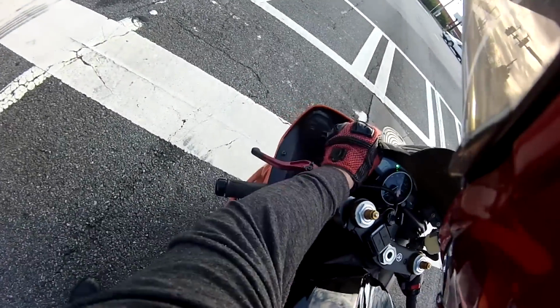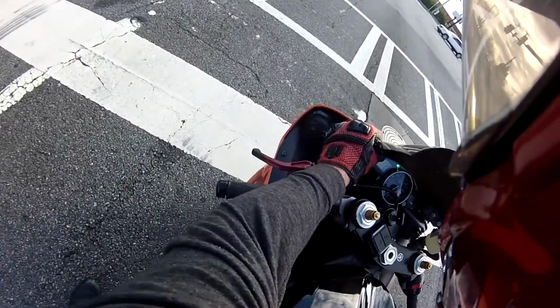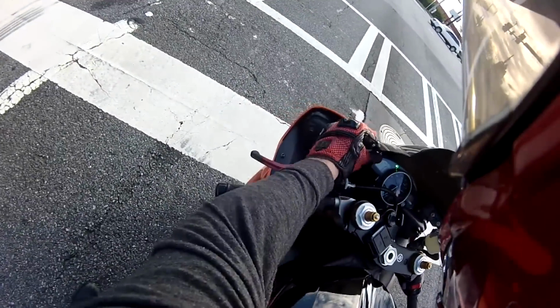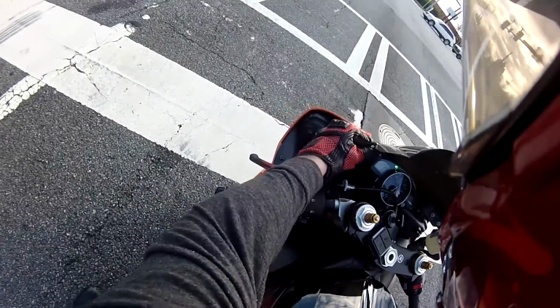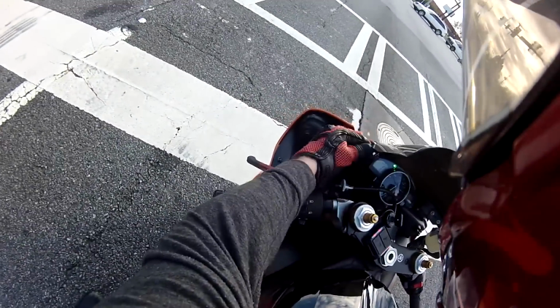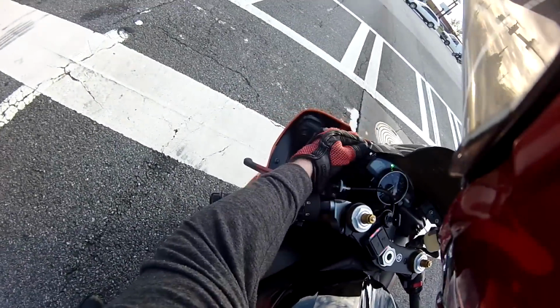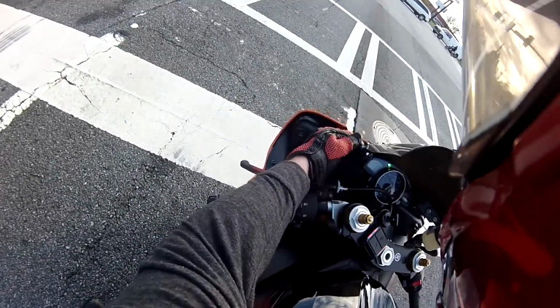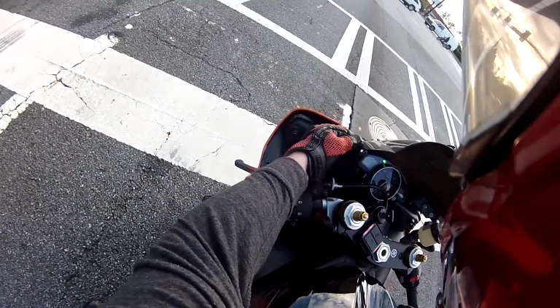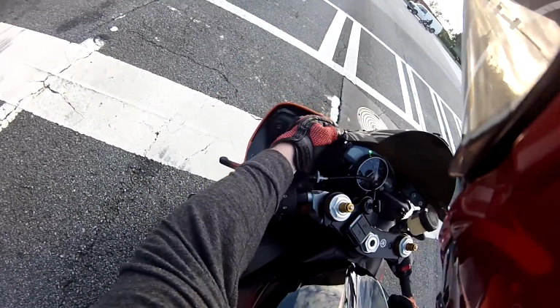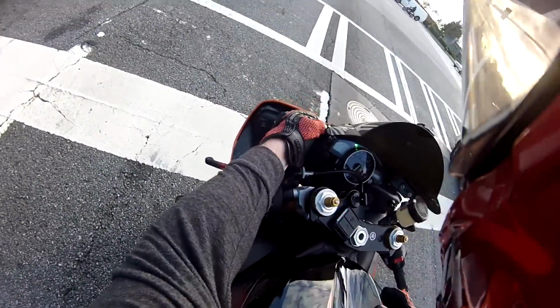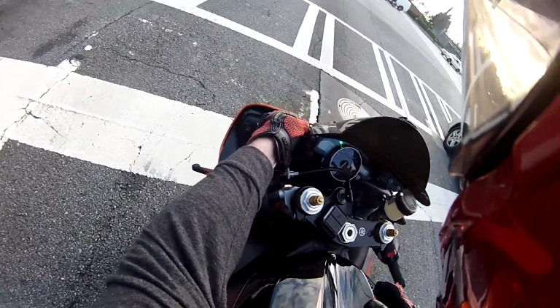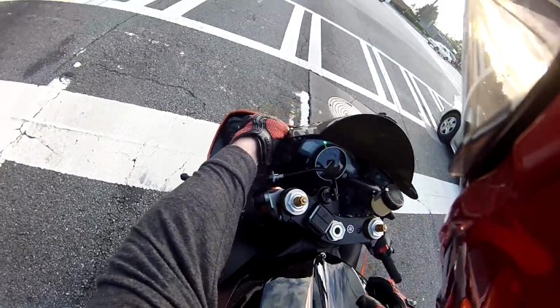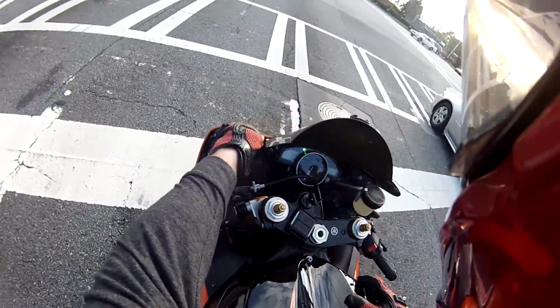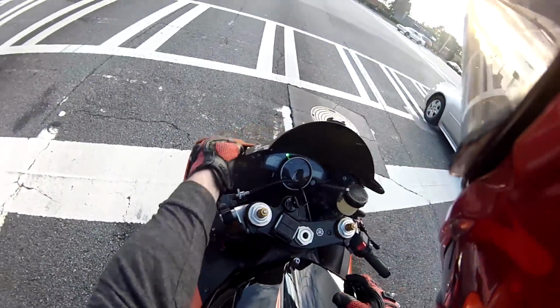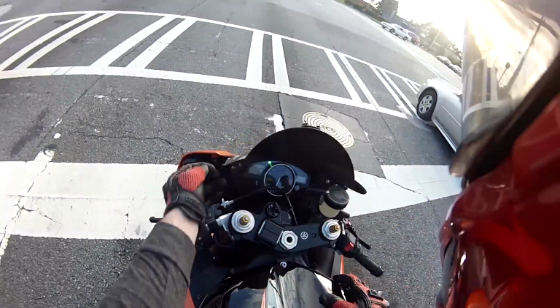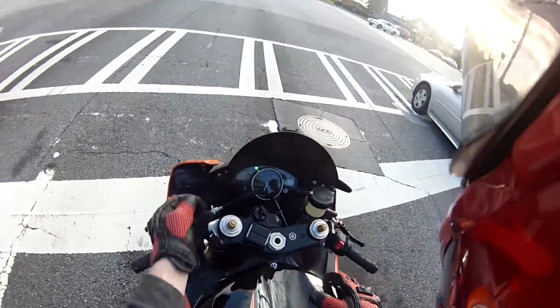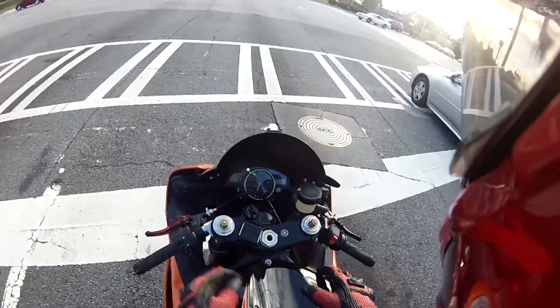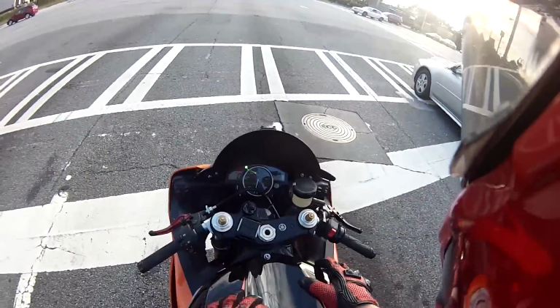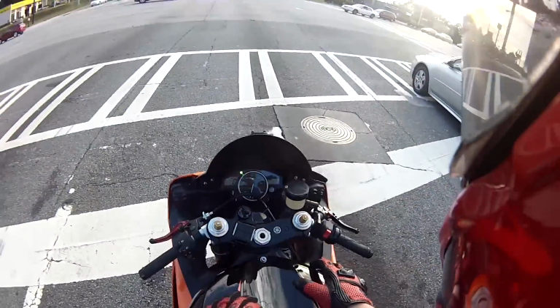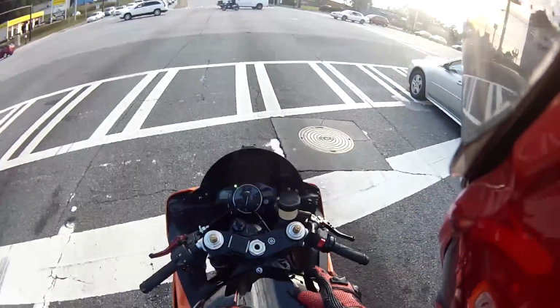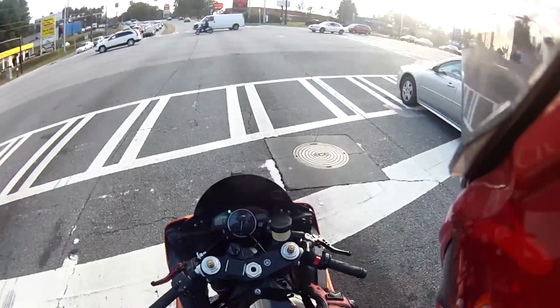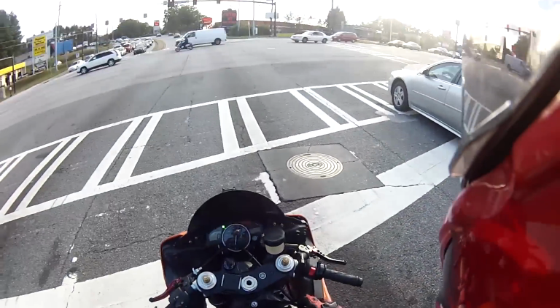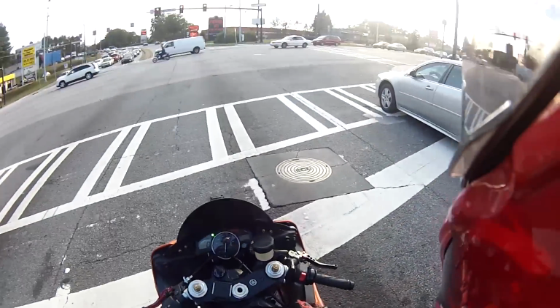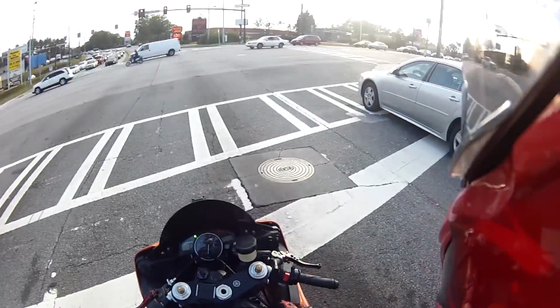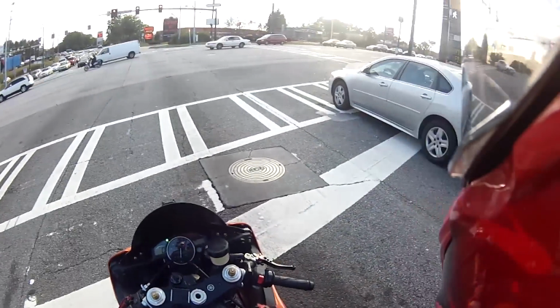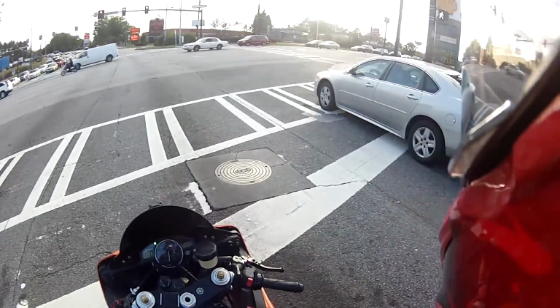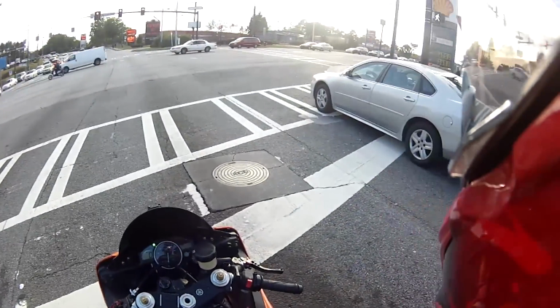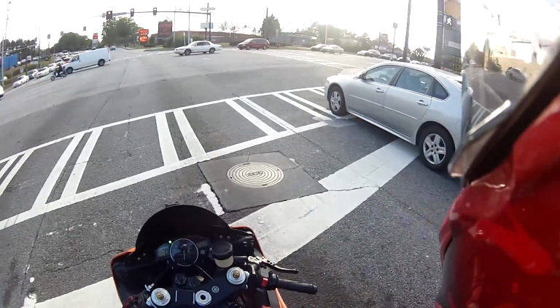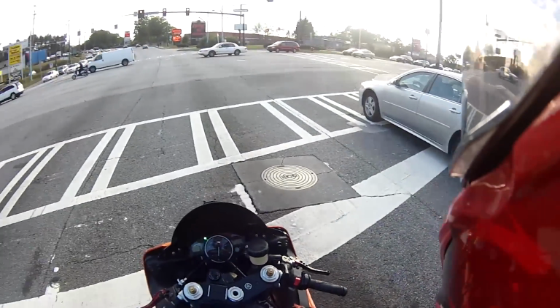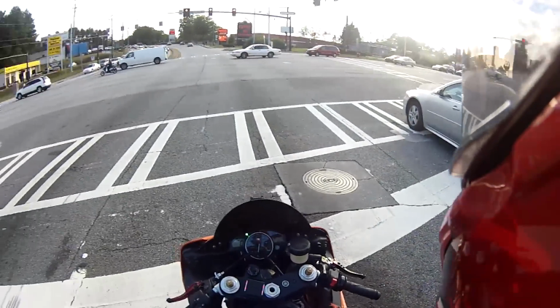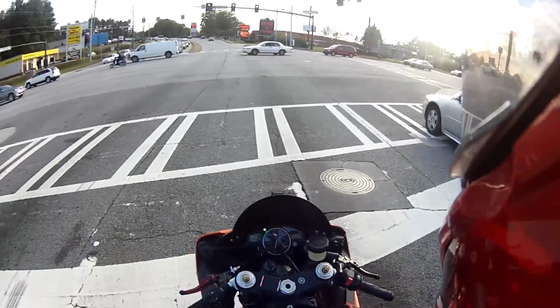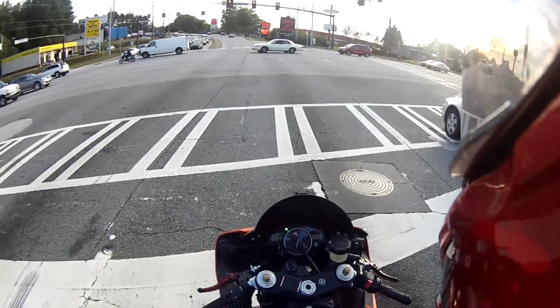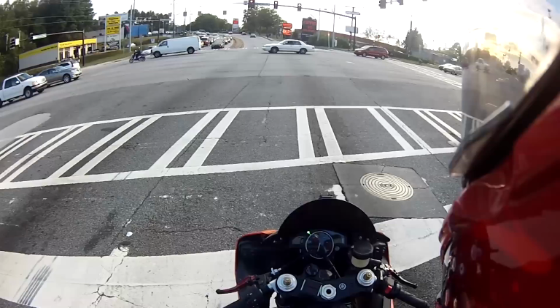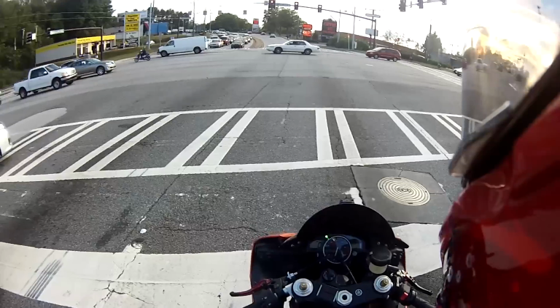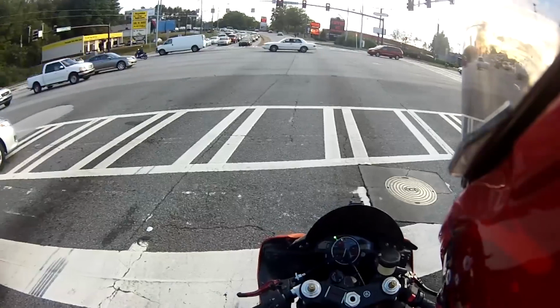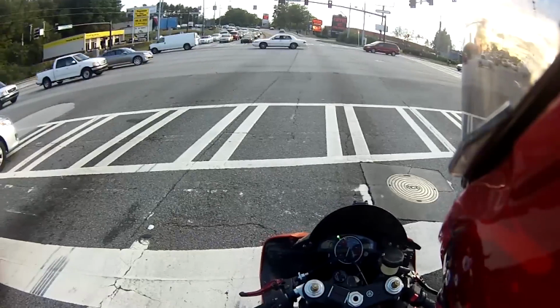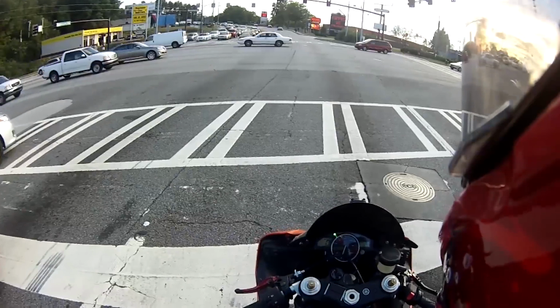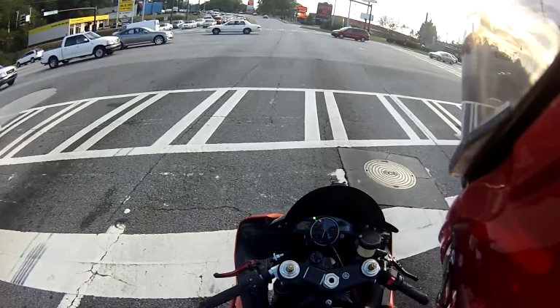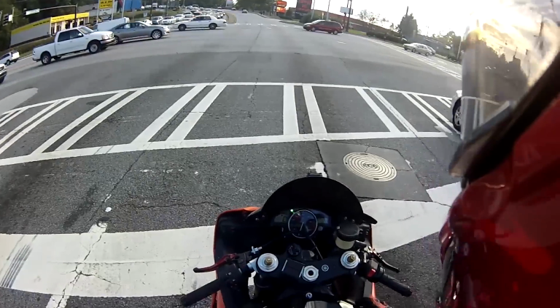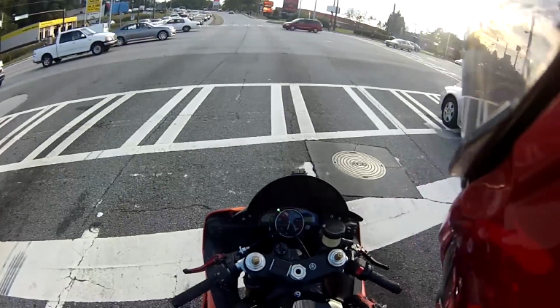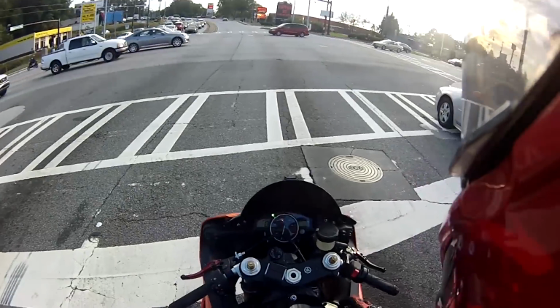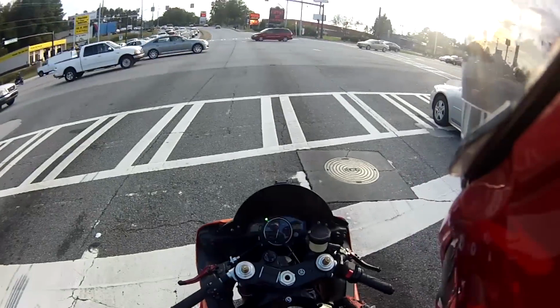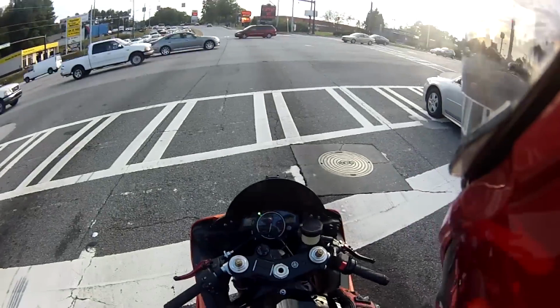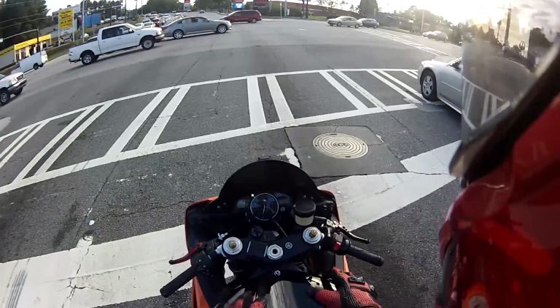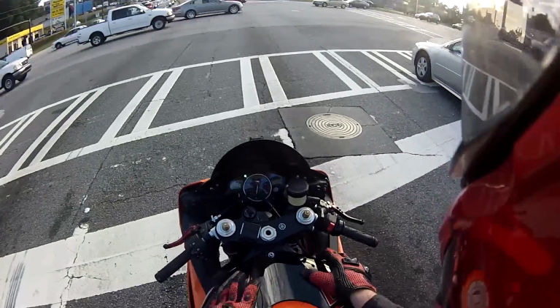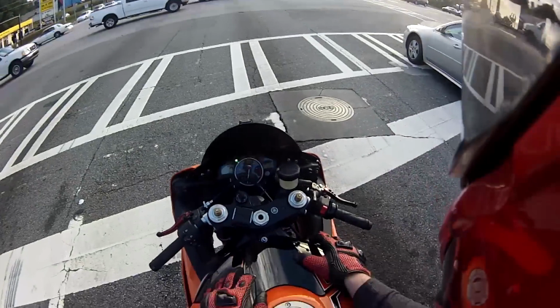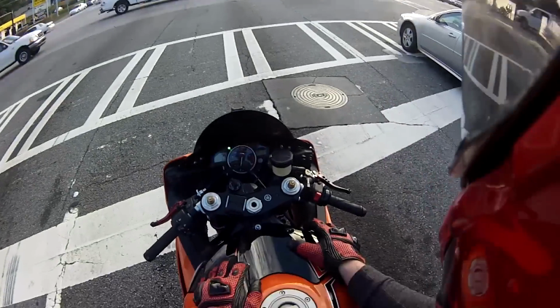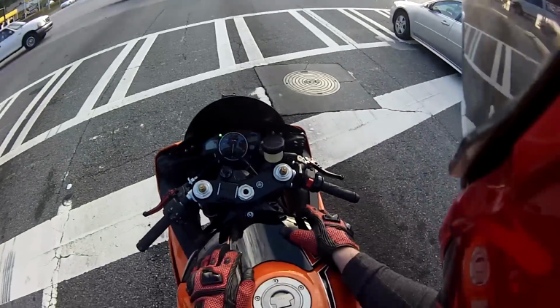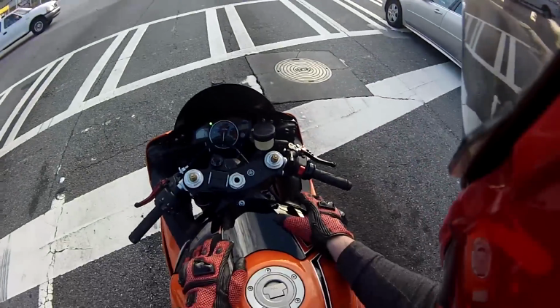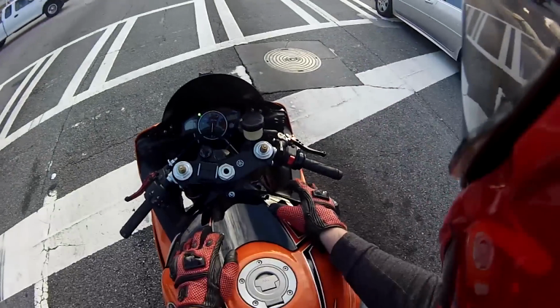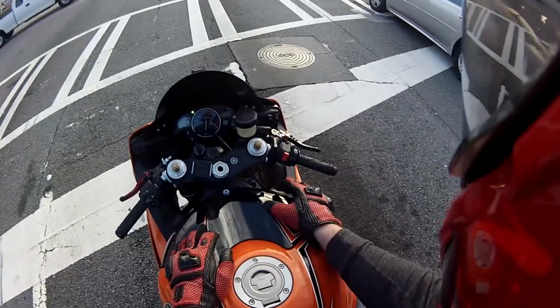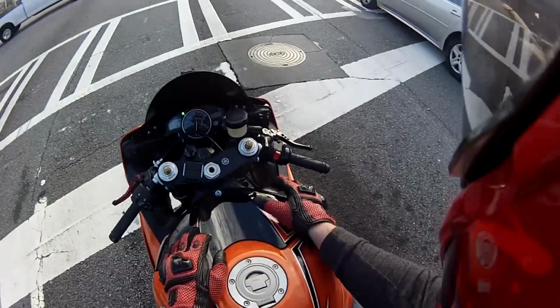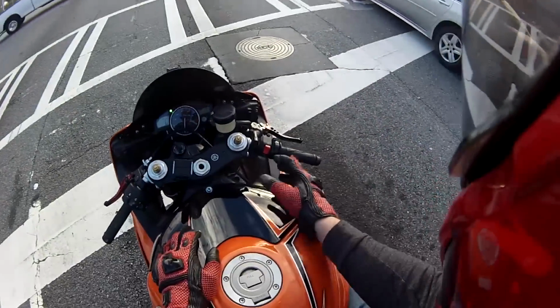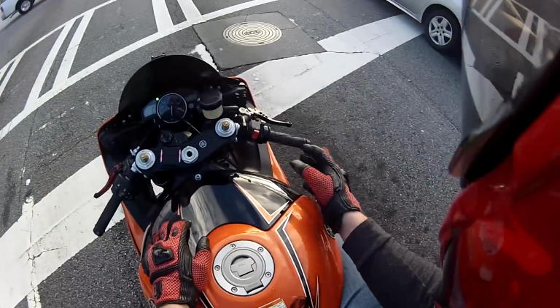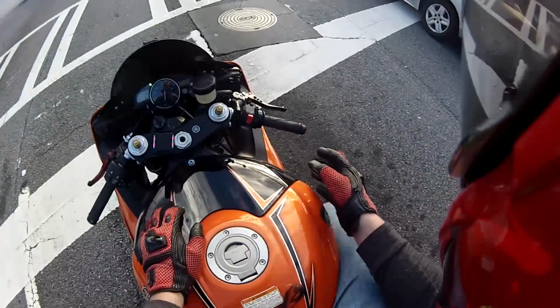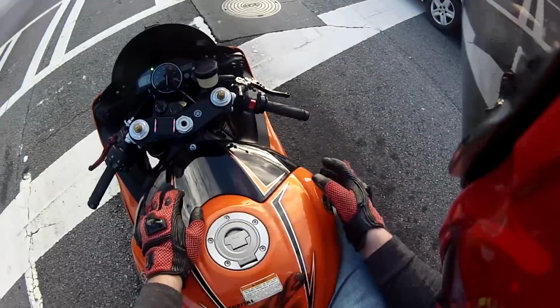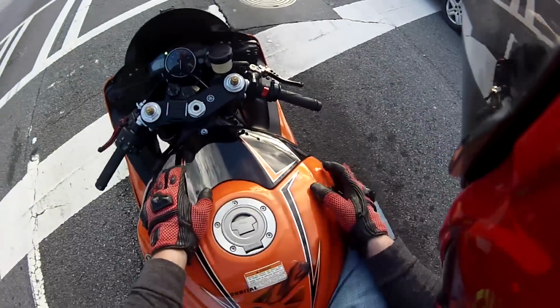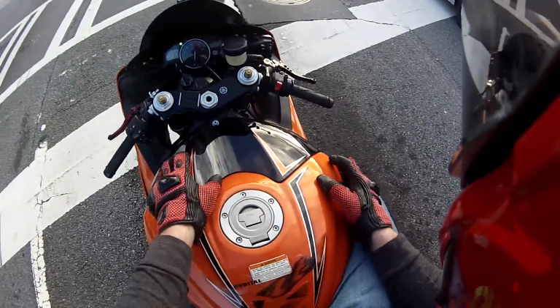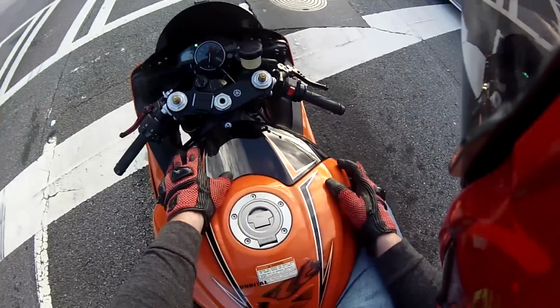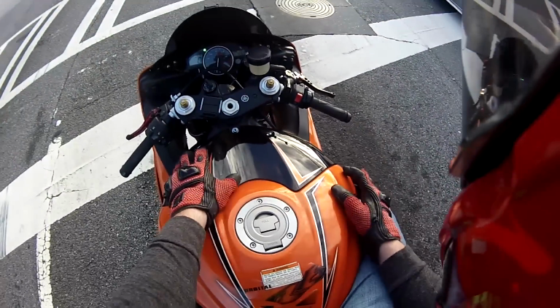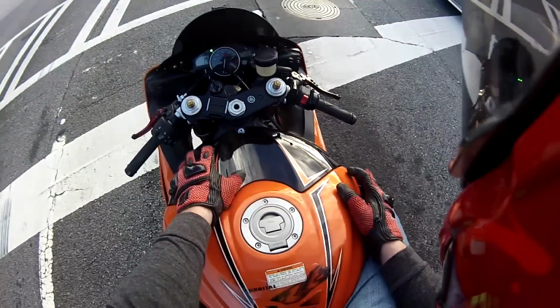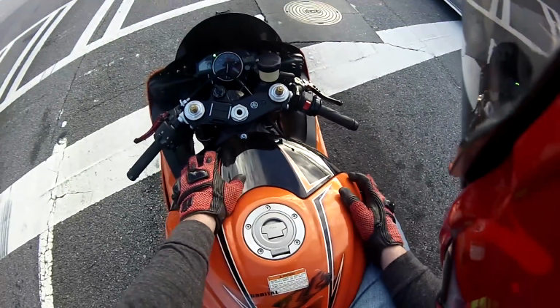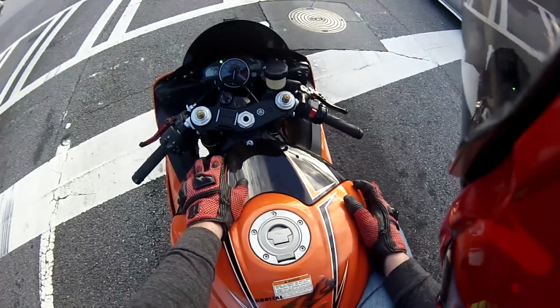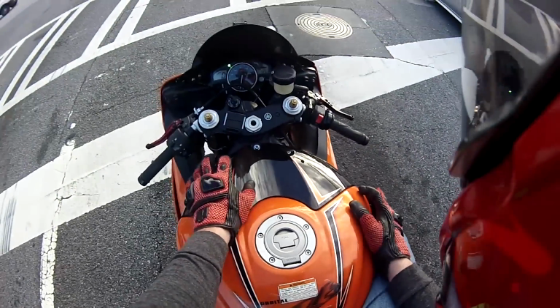Another mod I always put on the bike are the block-off plates — these bad boys up here. I don't really use mirrors in downtown Atlanta. Probably should, but I don't, and I like the way the bike looks without them.